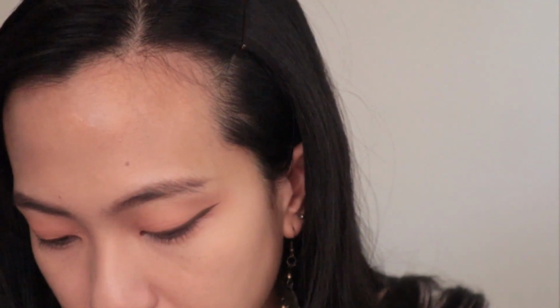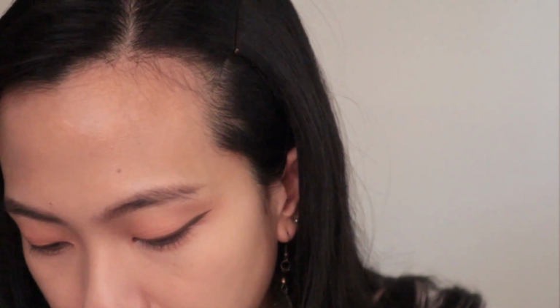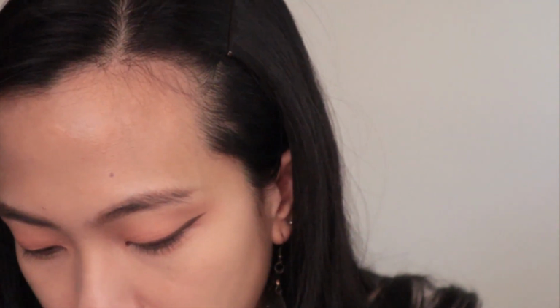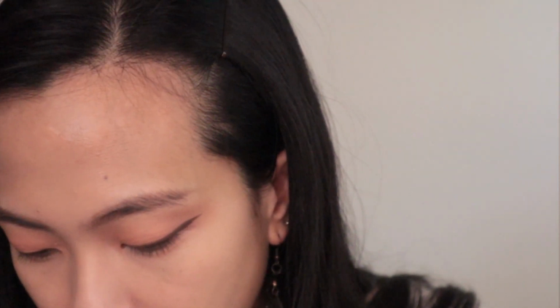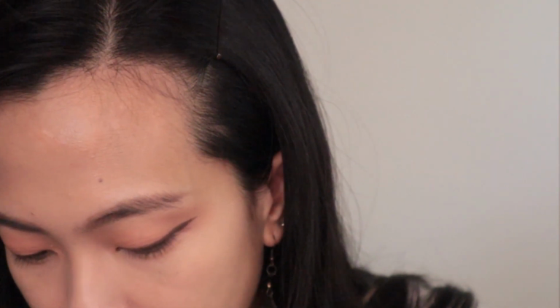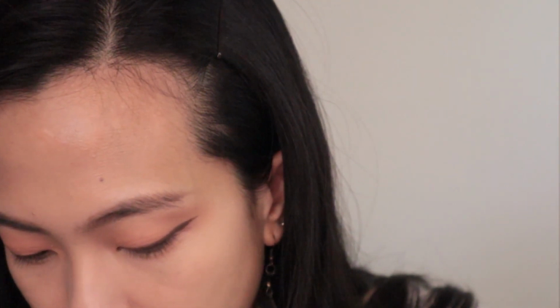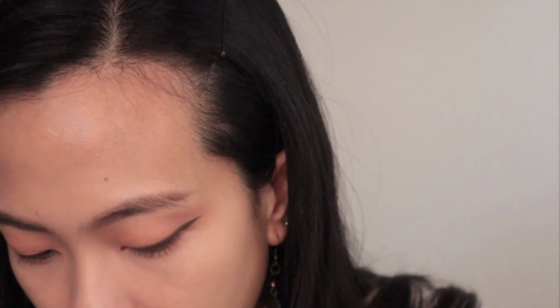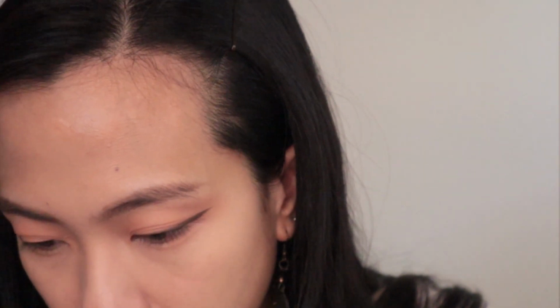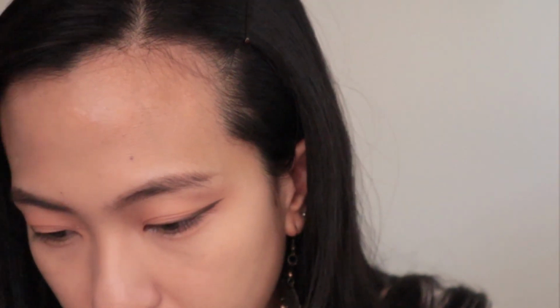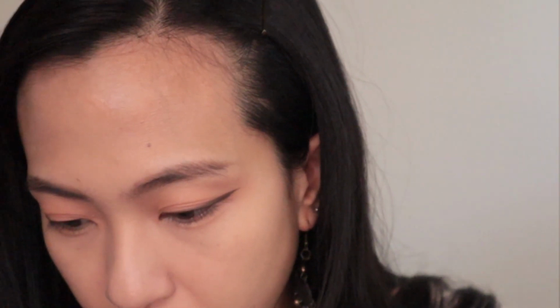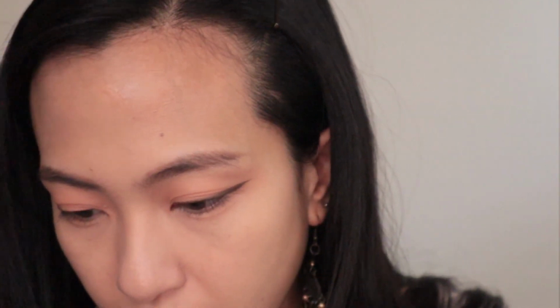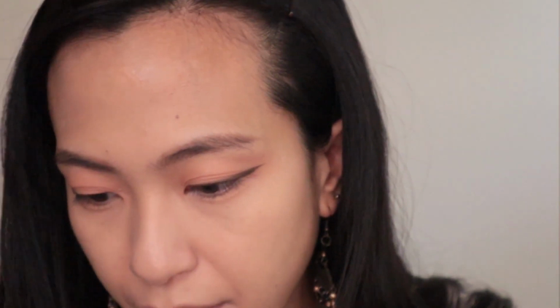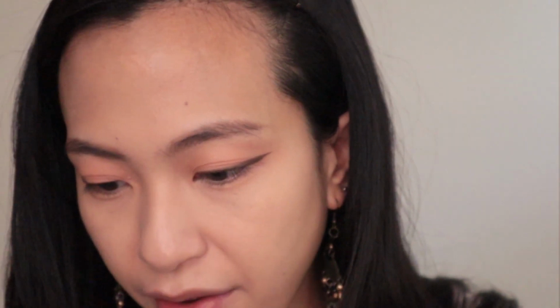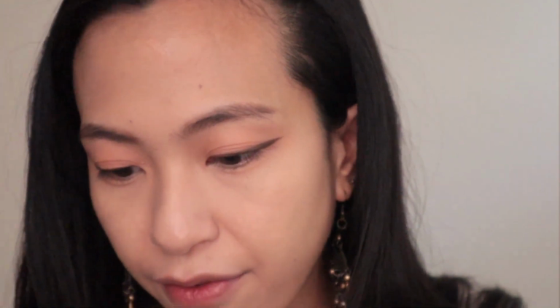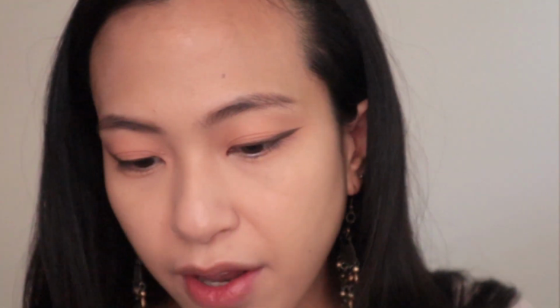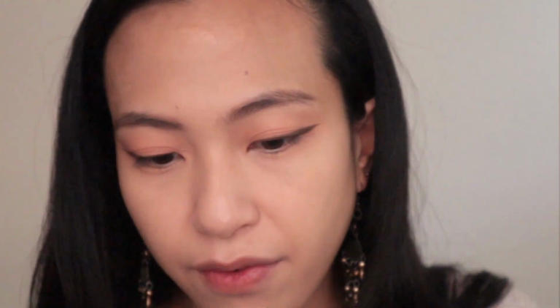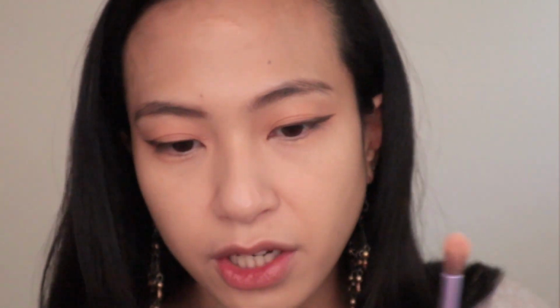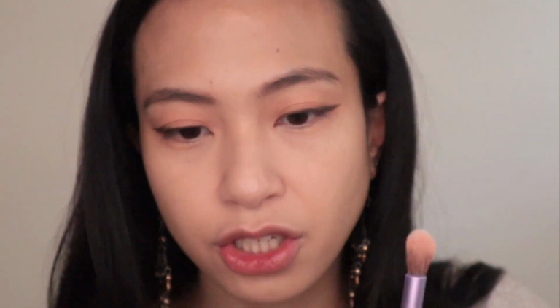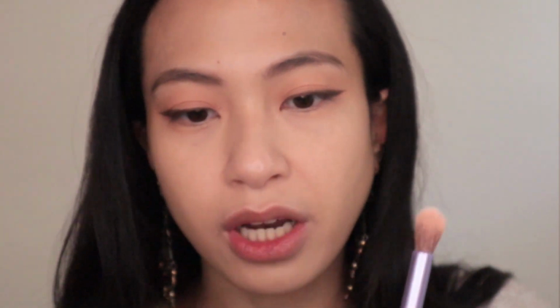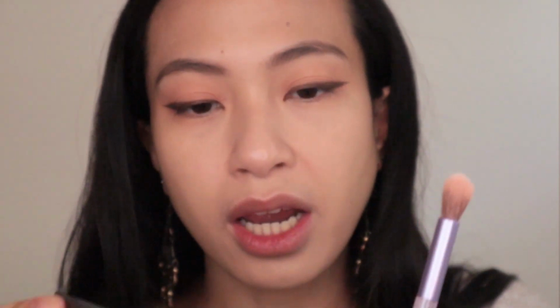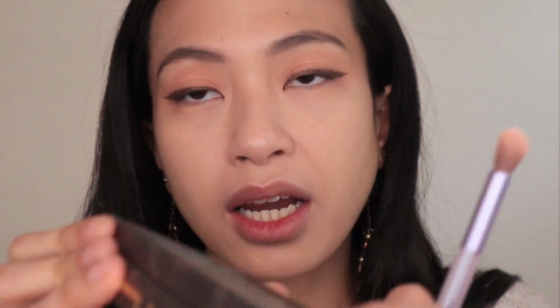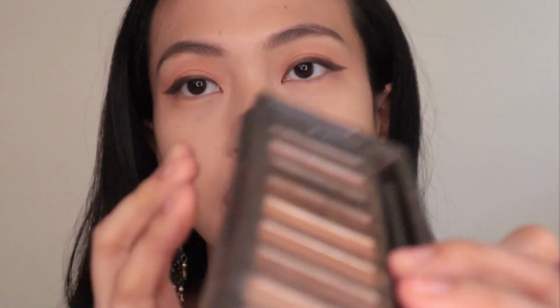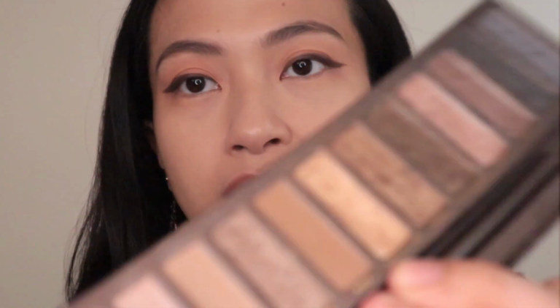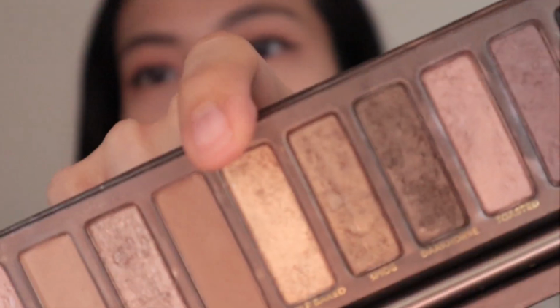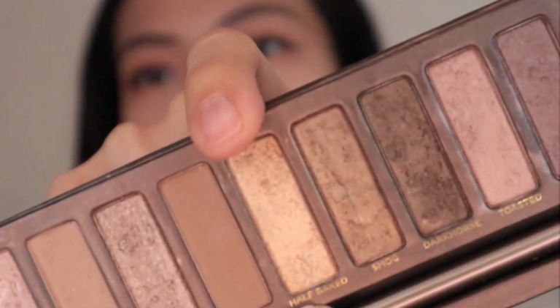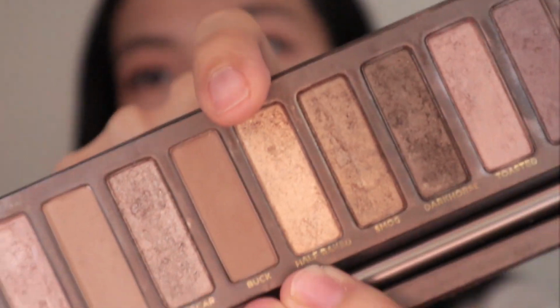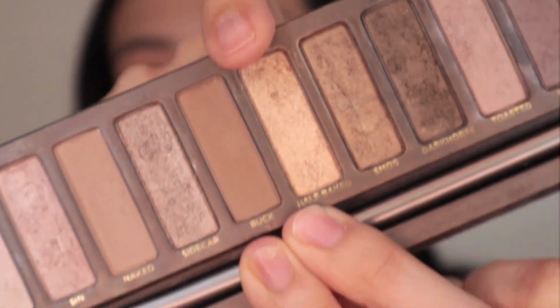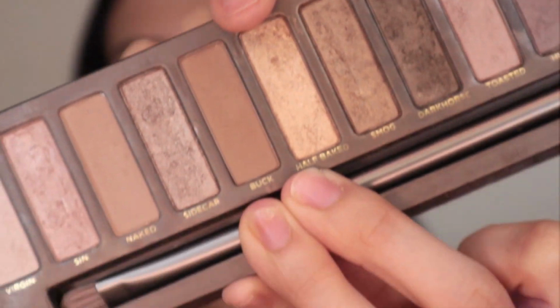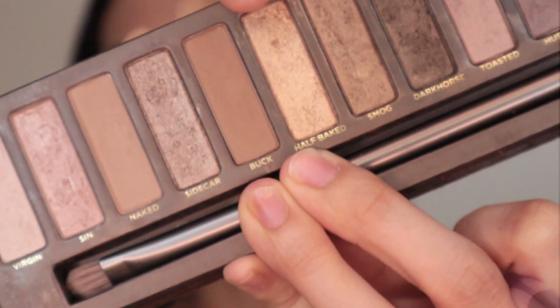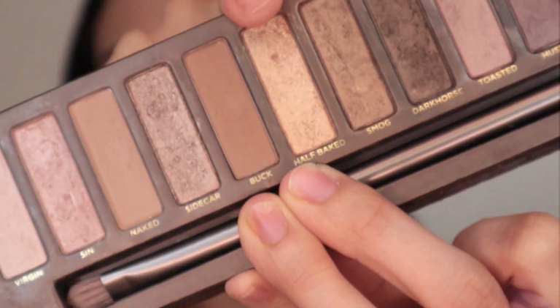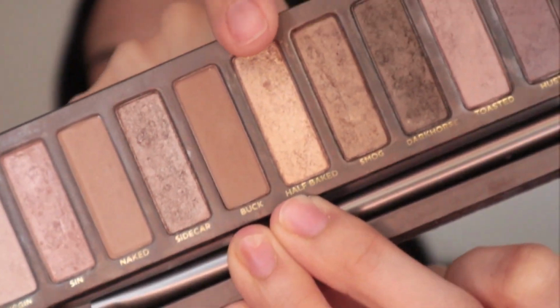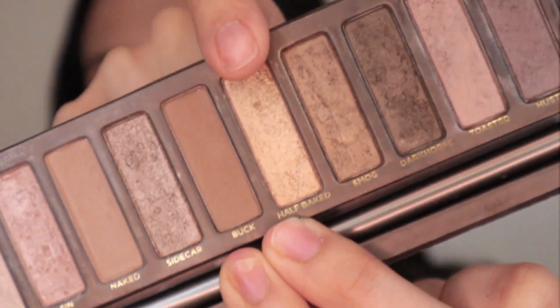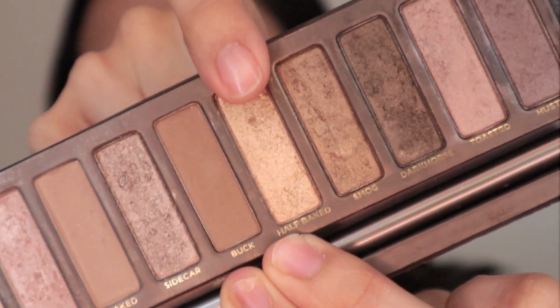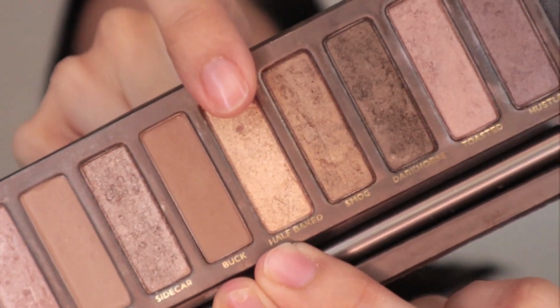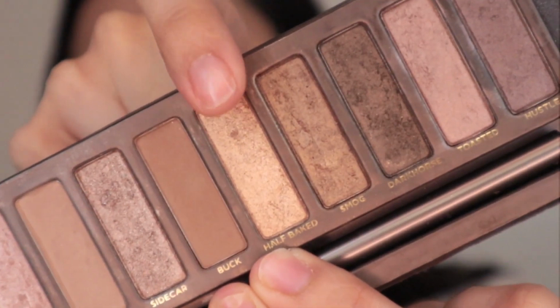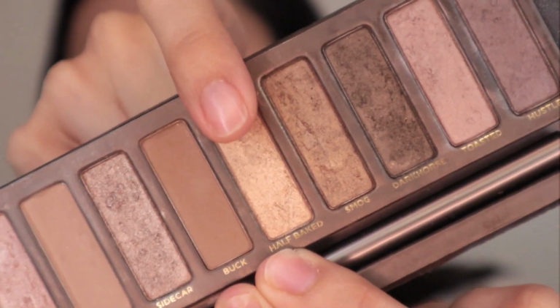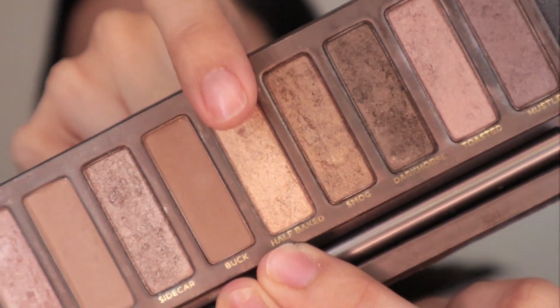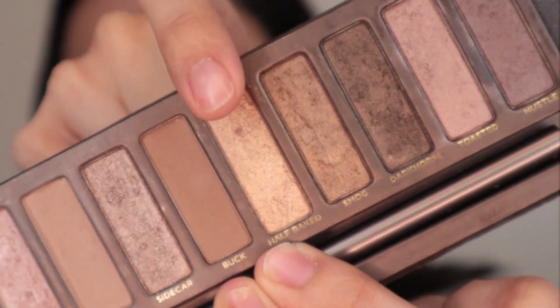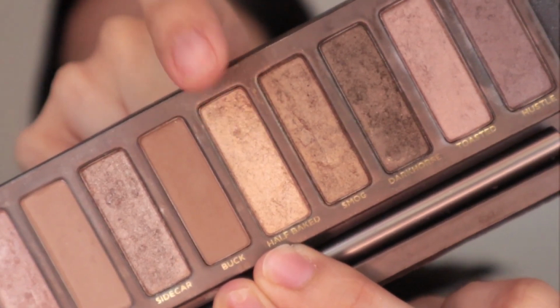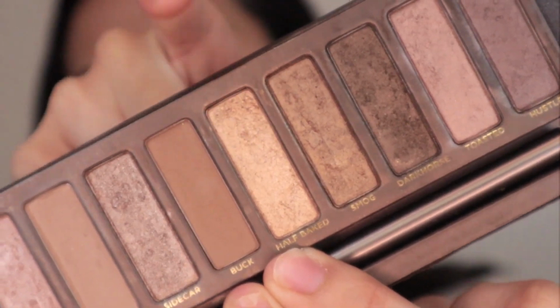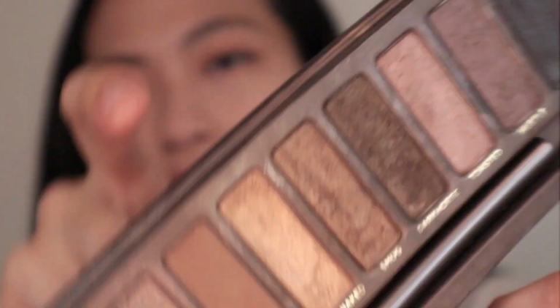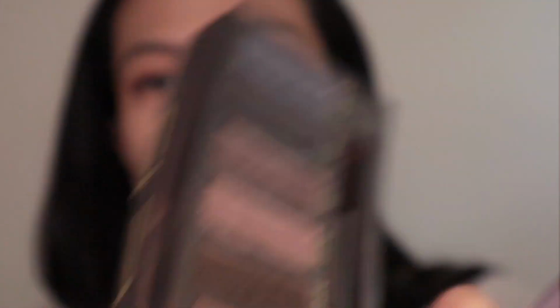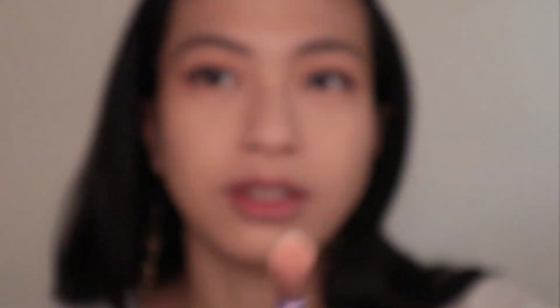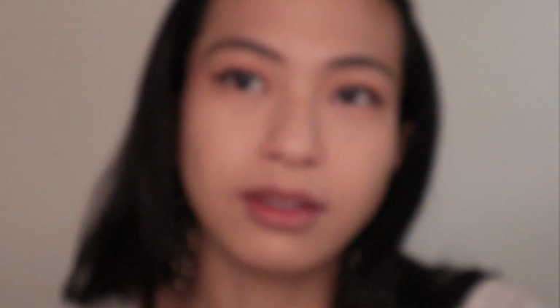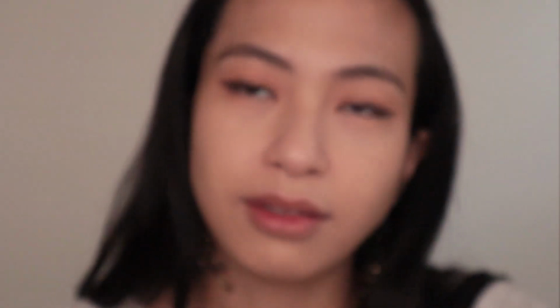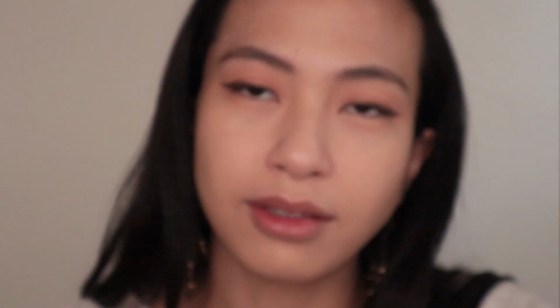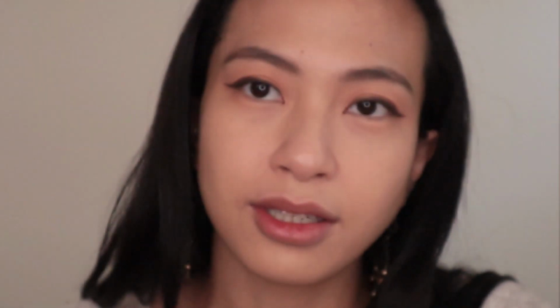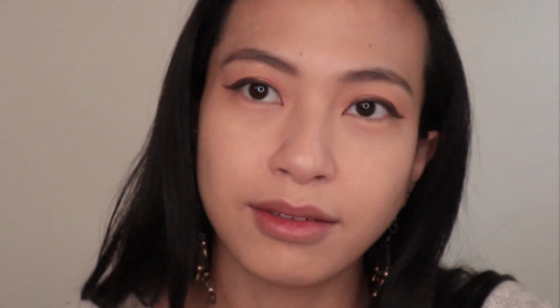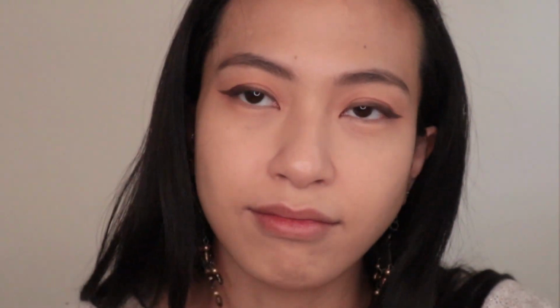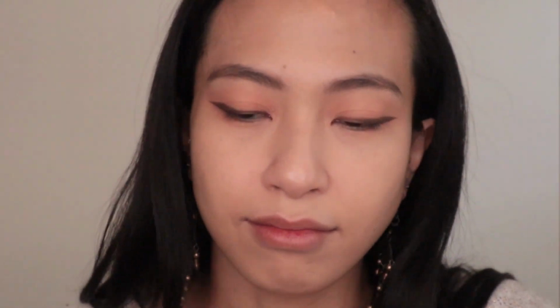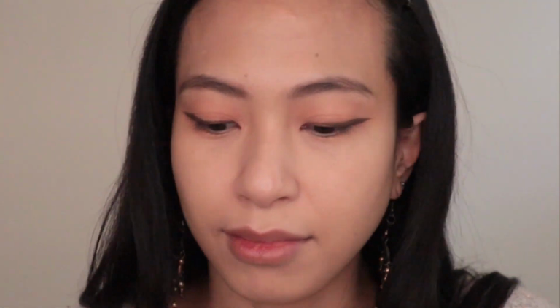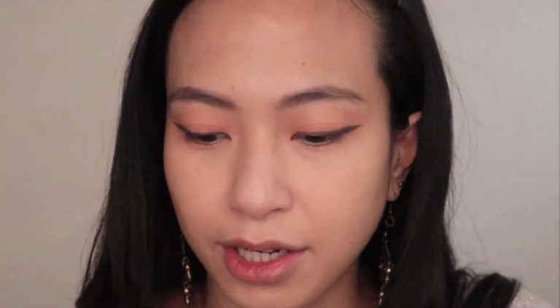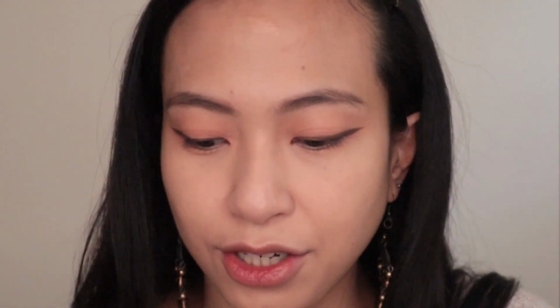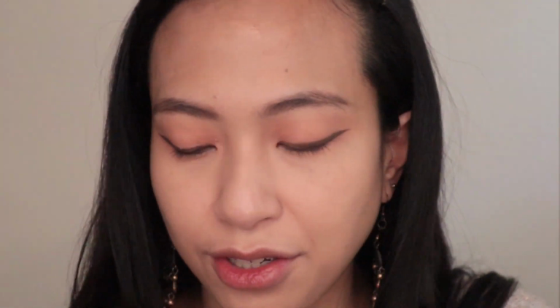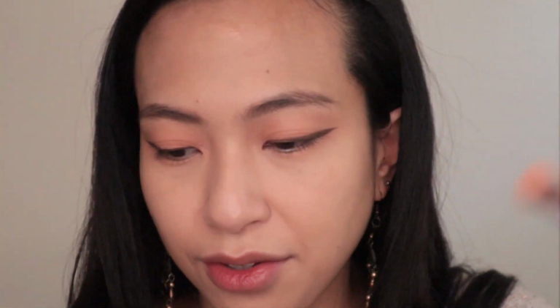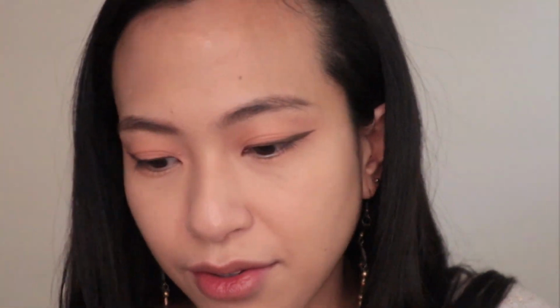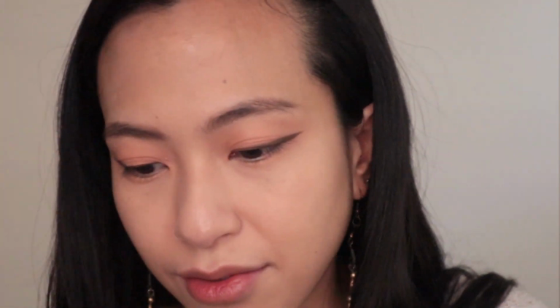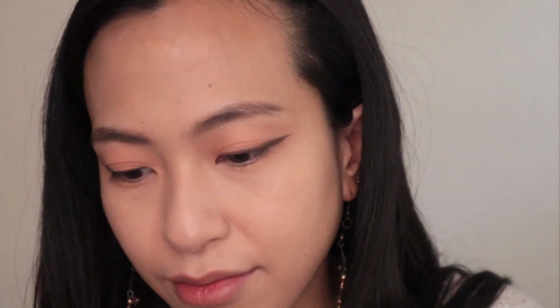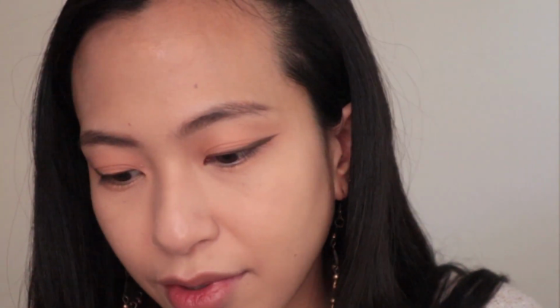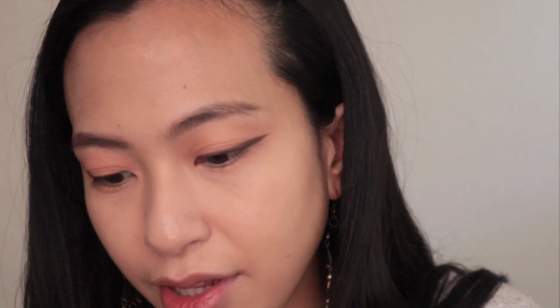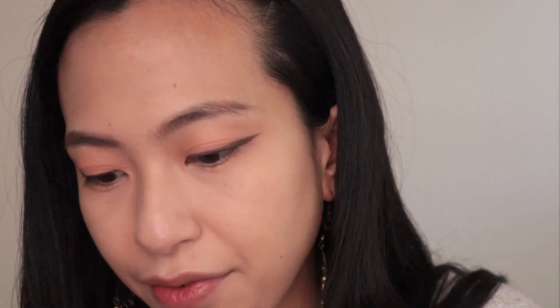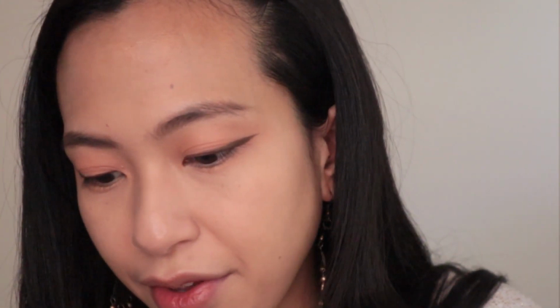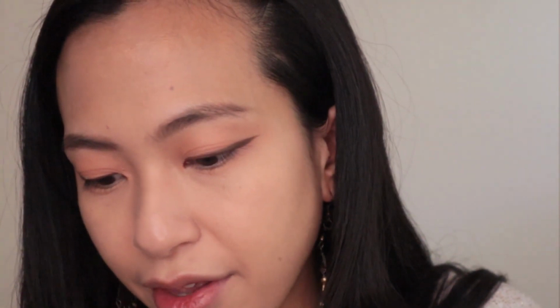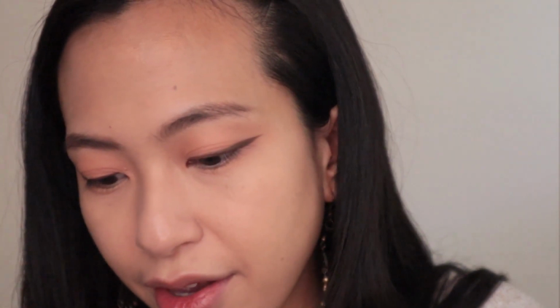I'm gonna take my favorite shade — it's gold and it just matches with everything.